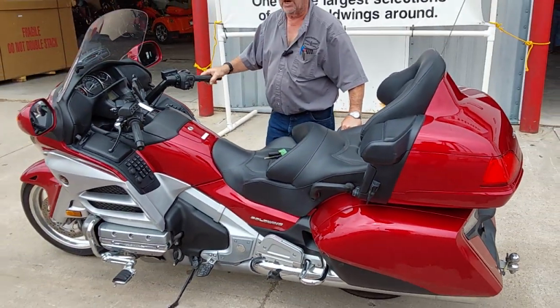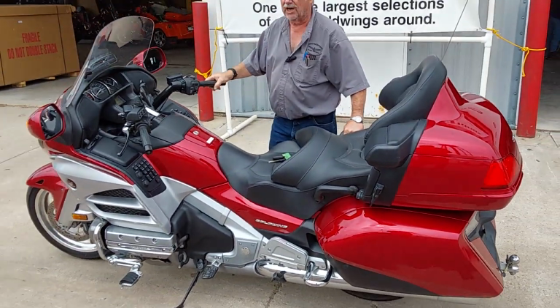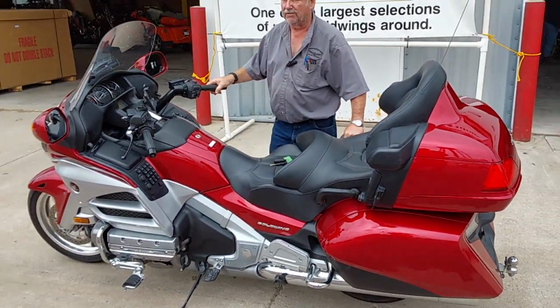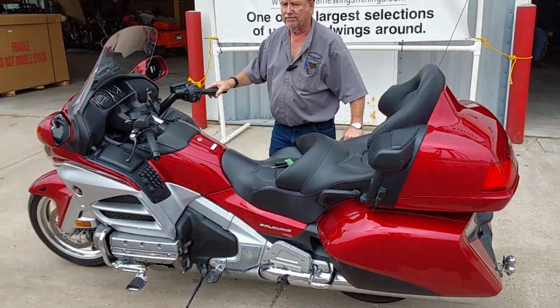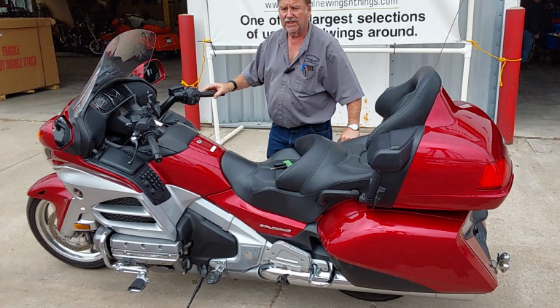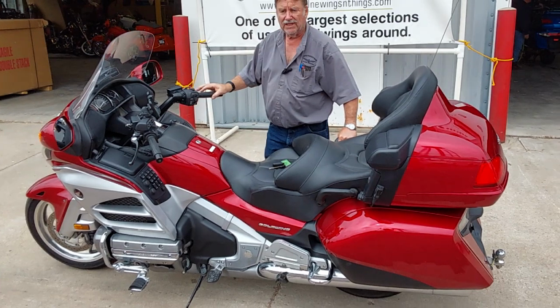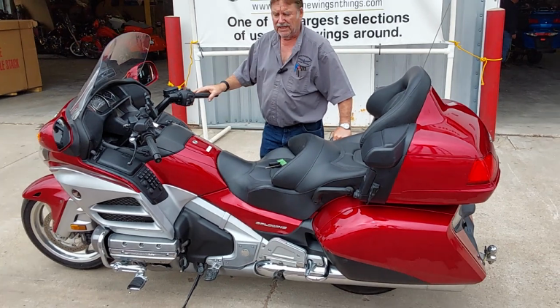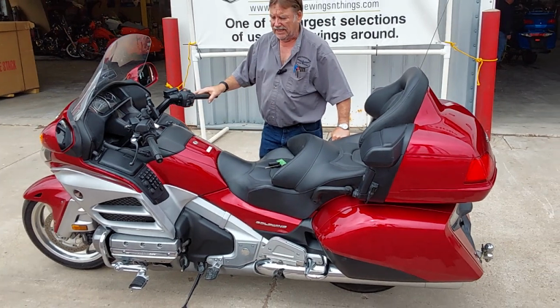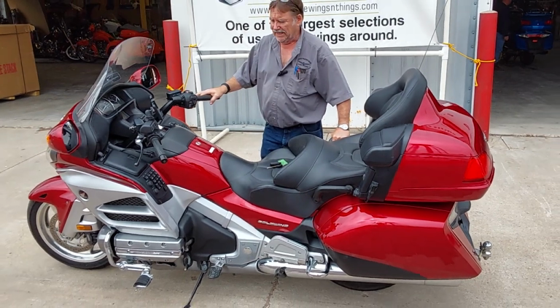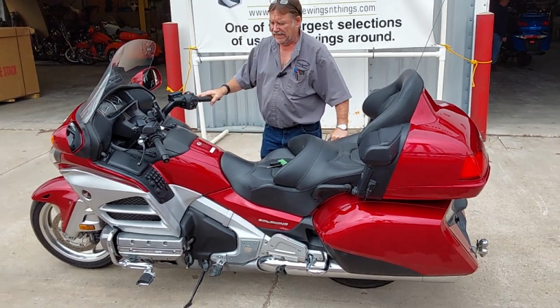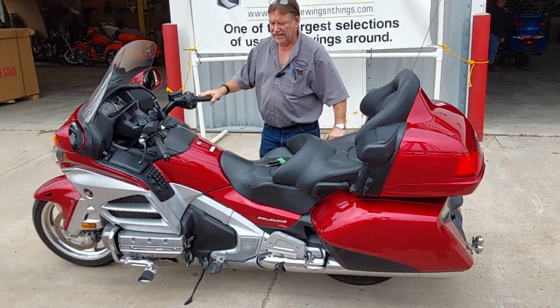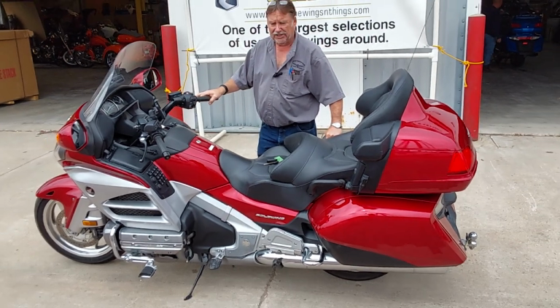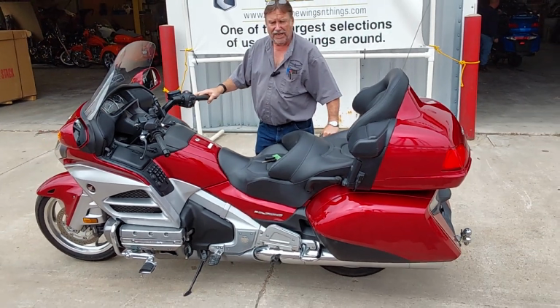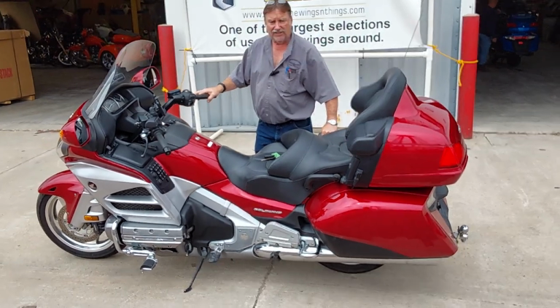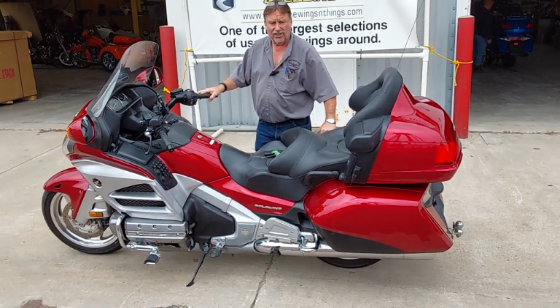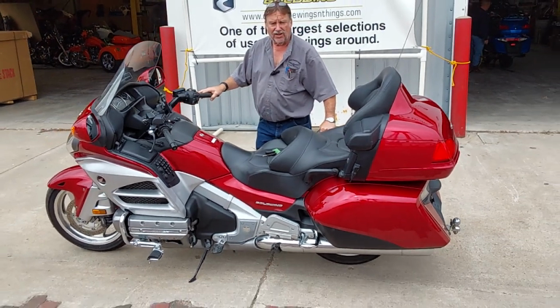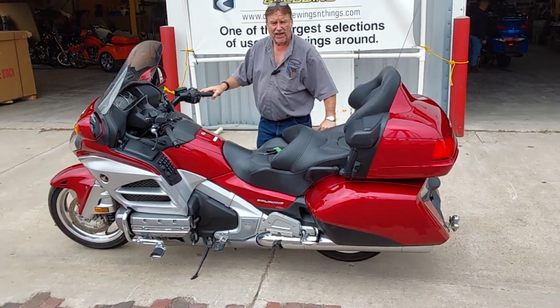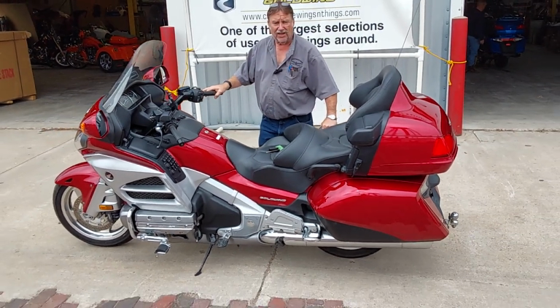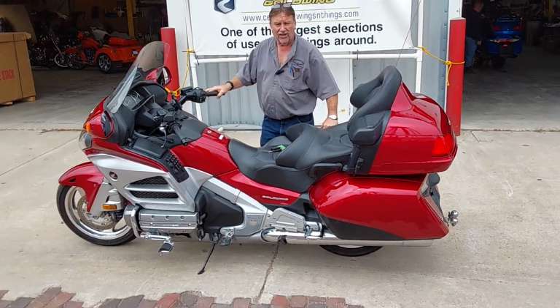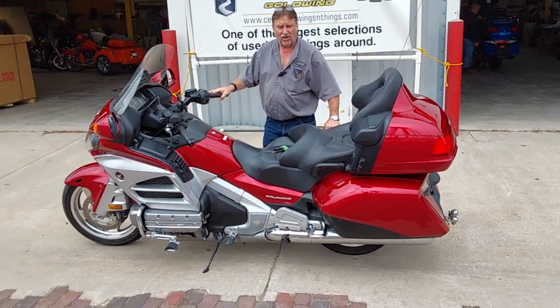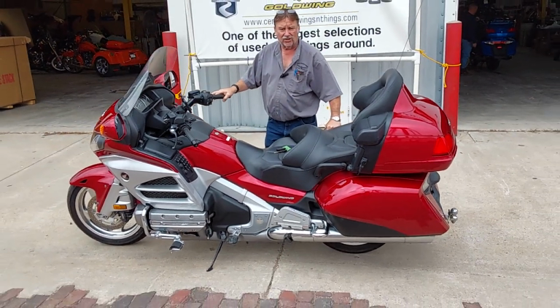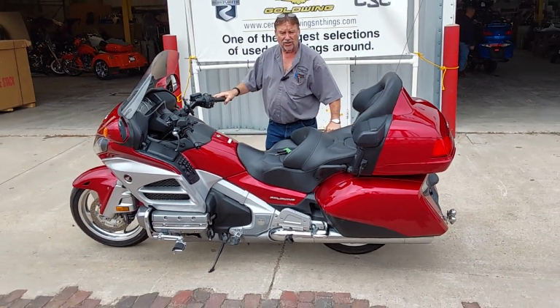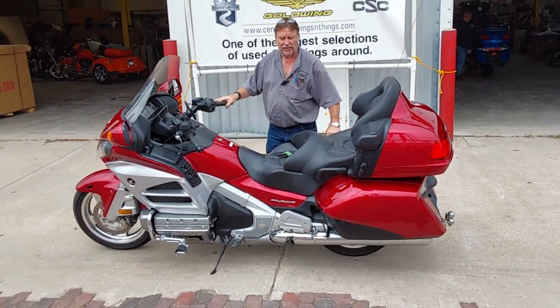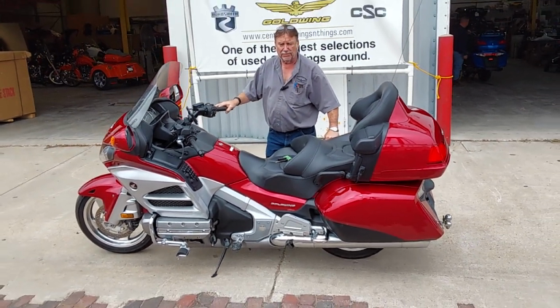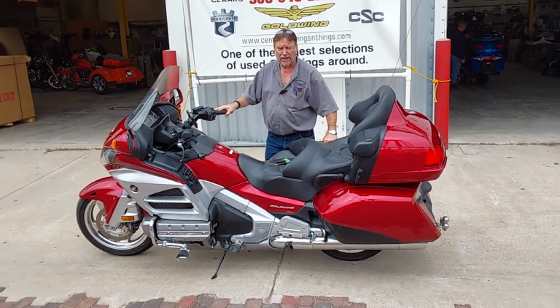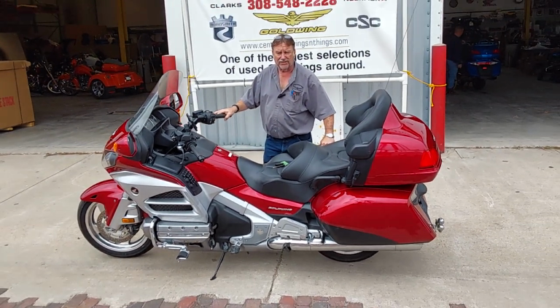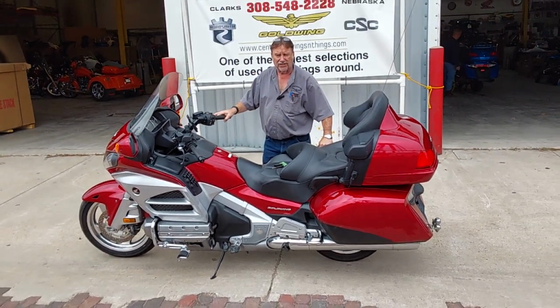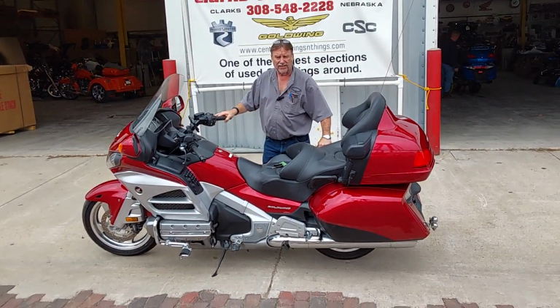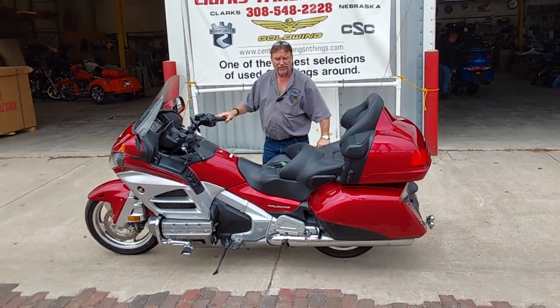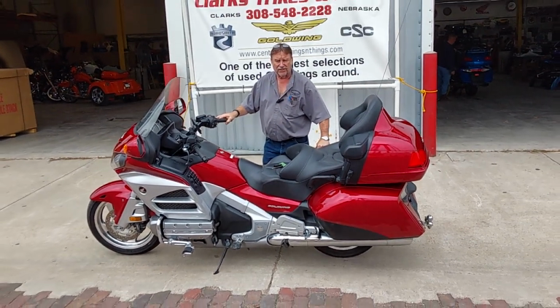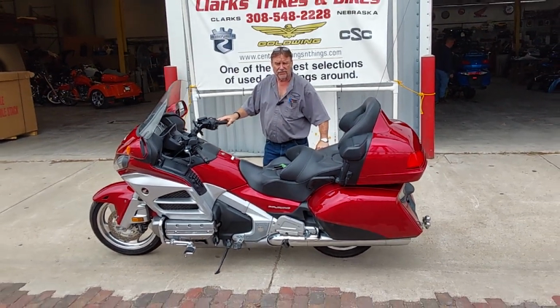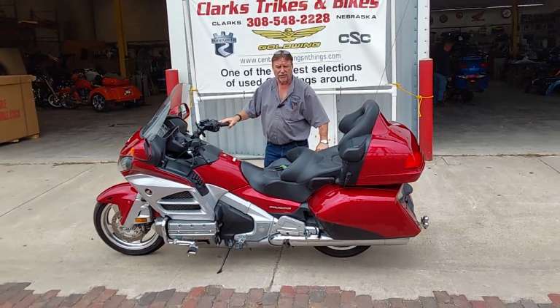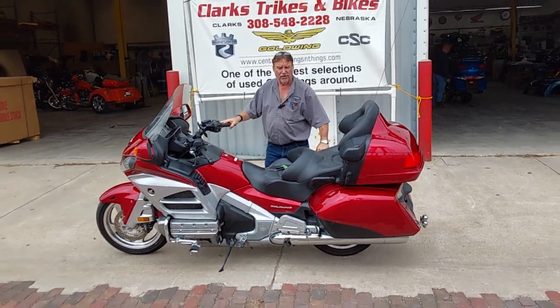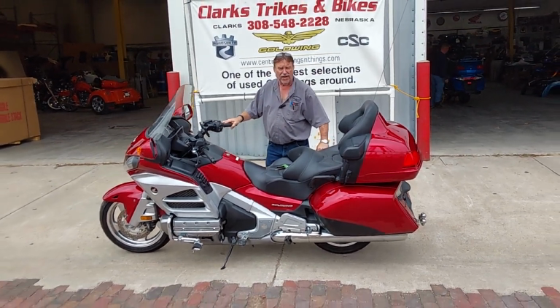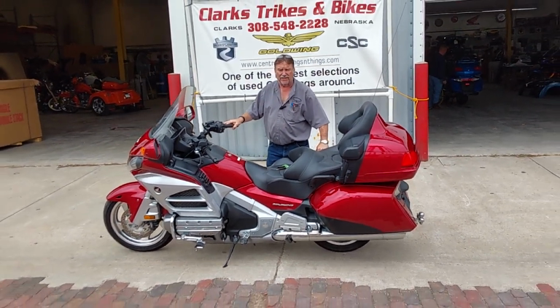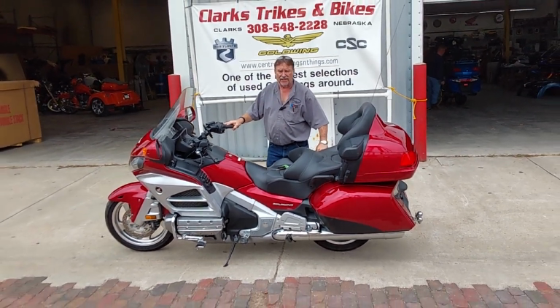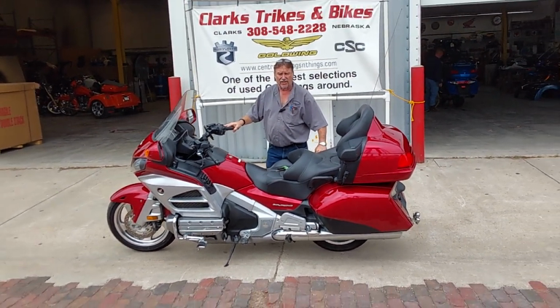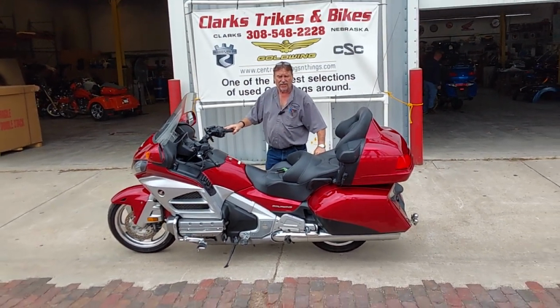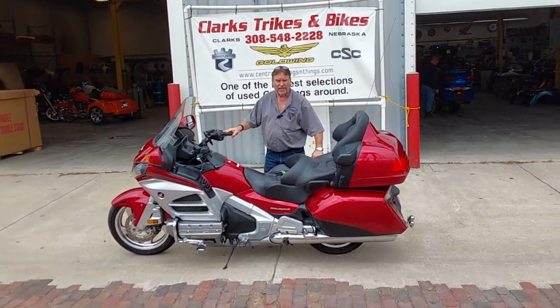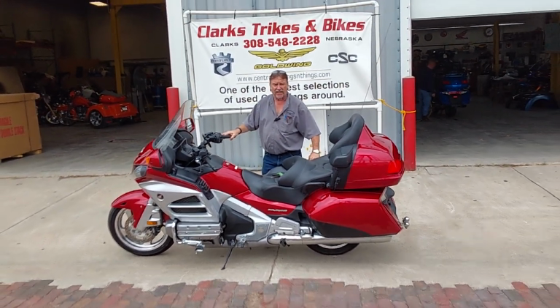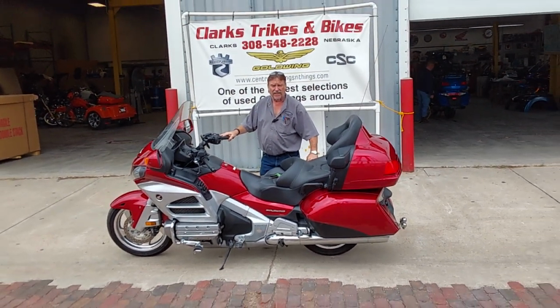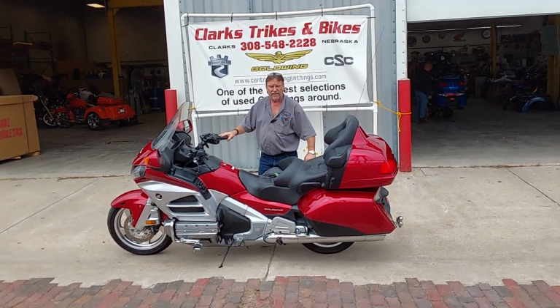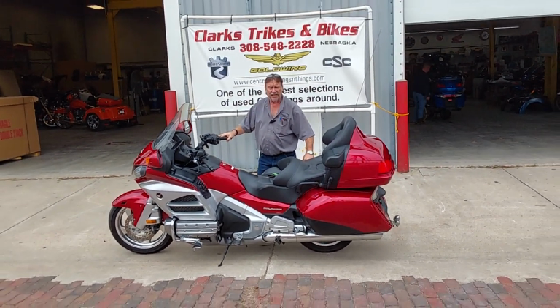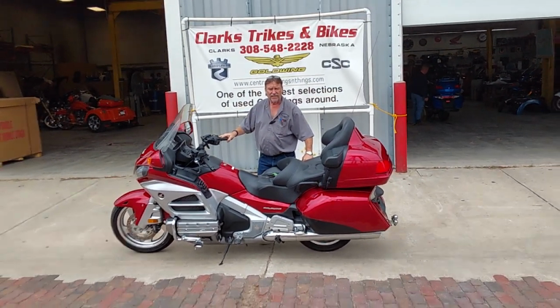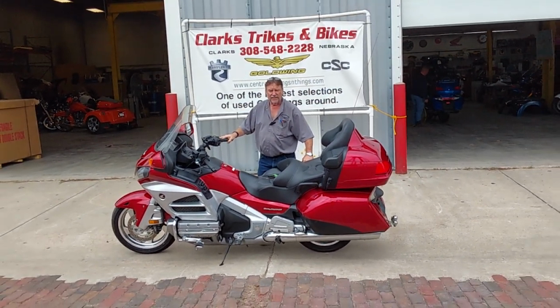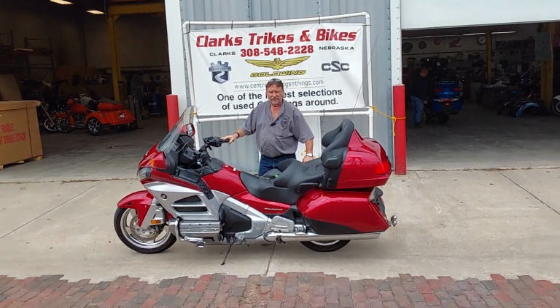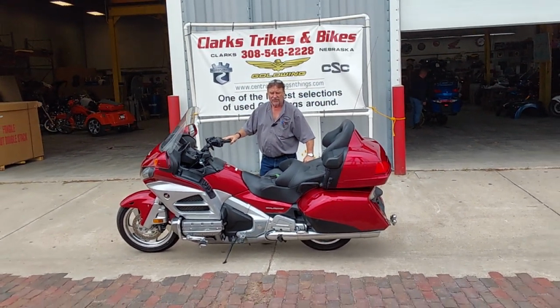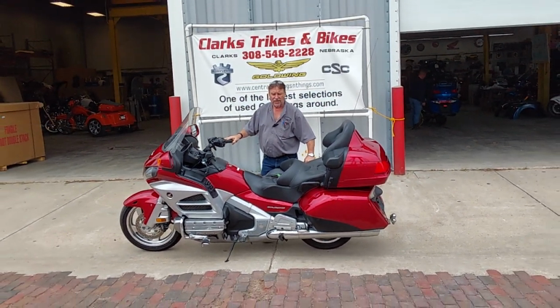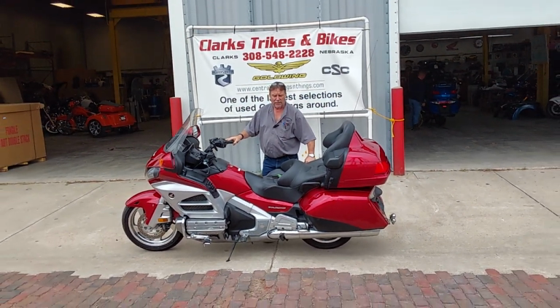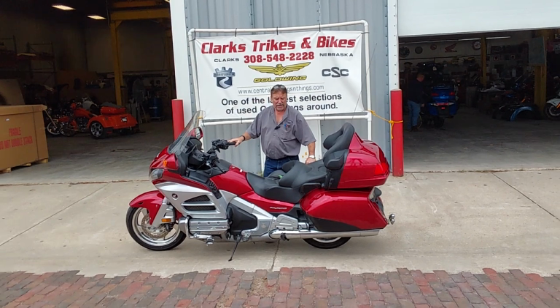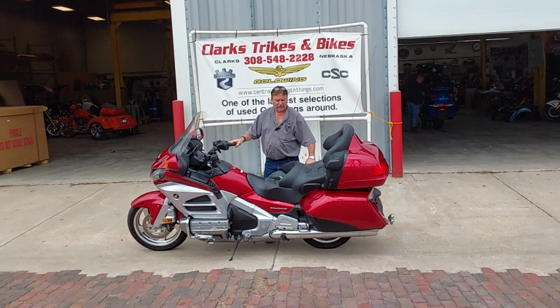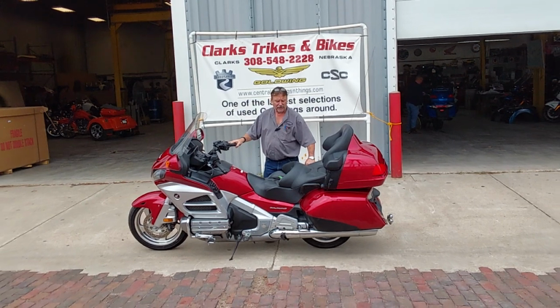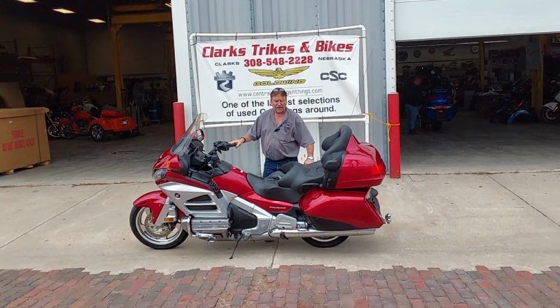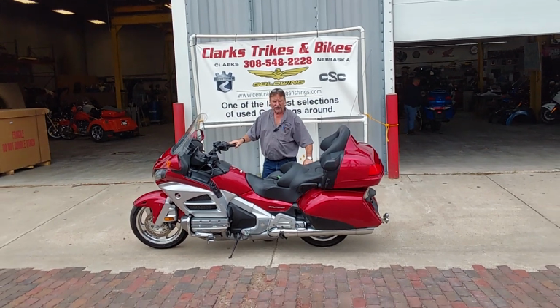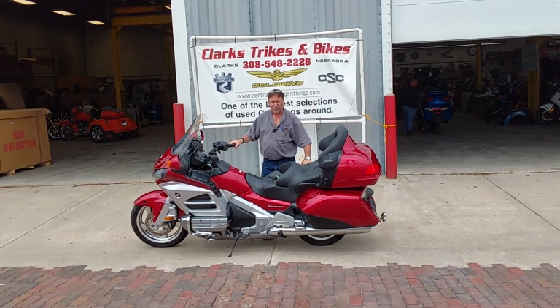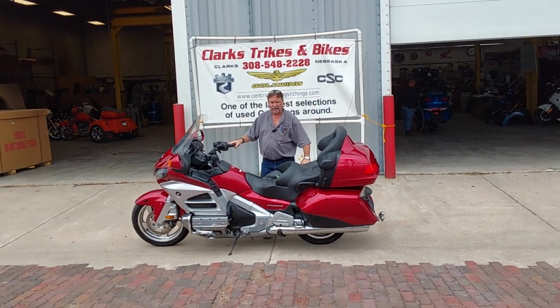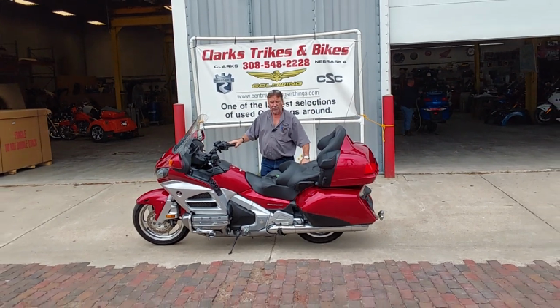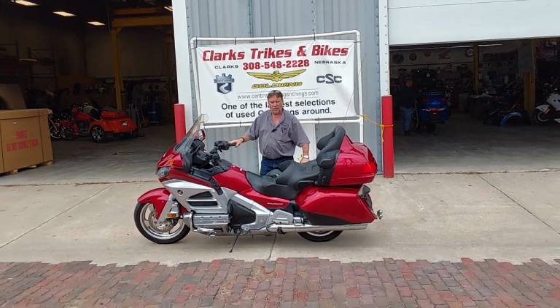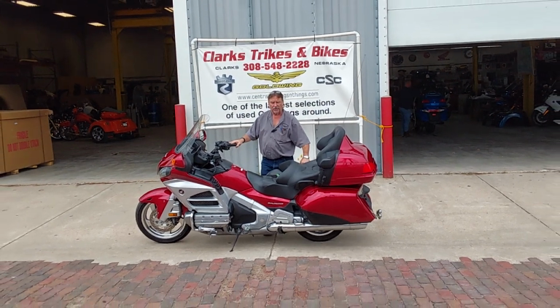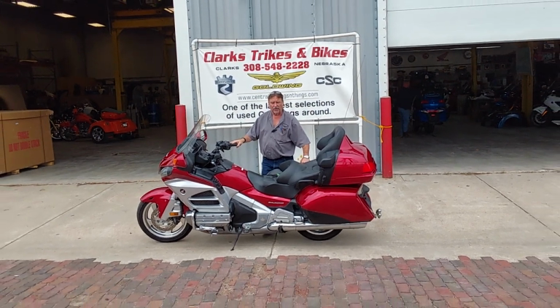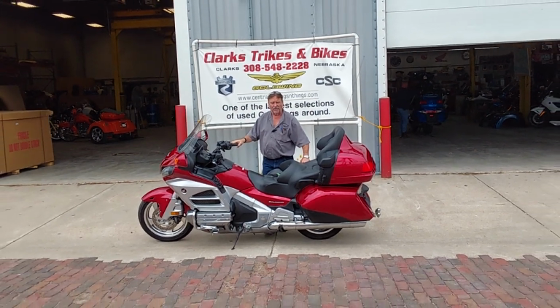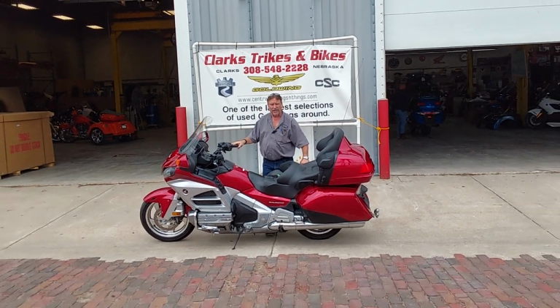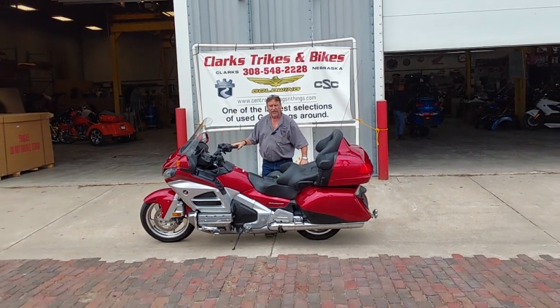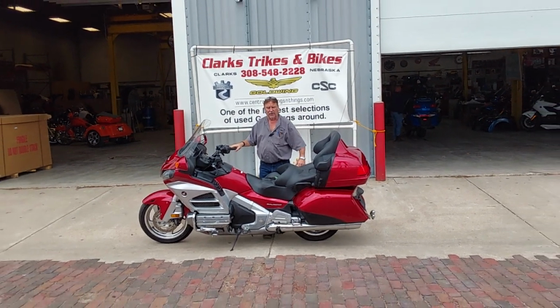If you get a chance, come on down and drive the bike. Take your wife for a ride, take a look at it. Come out to see us. Thanks for watching our video.